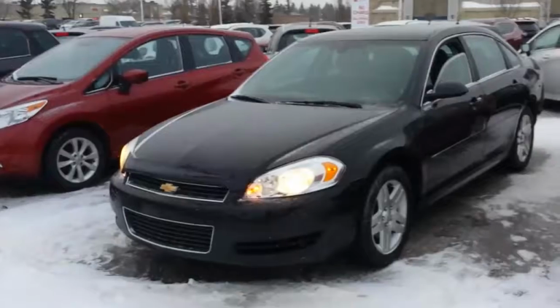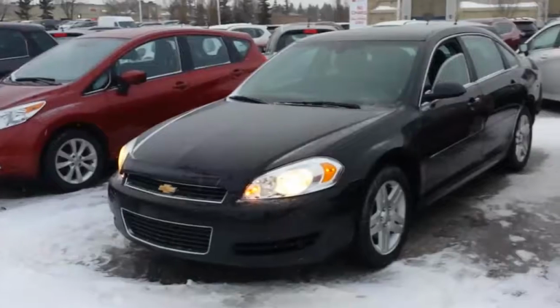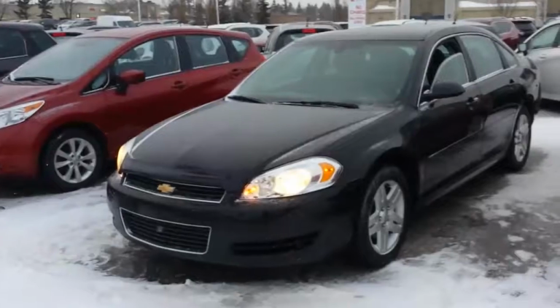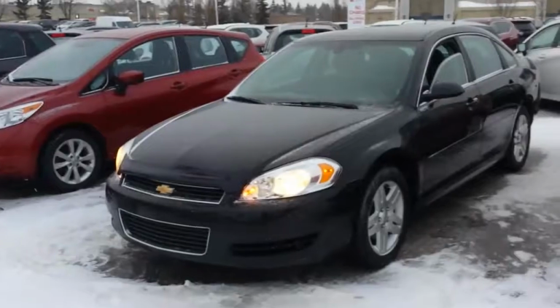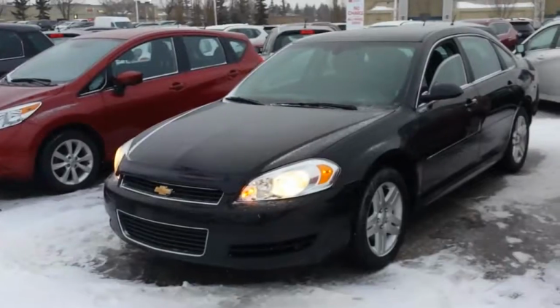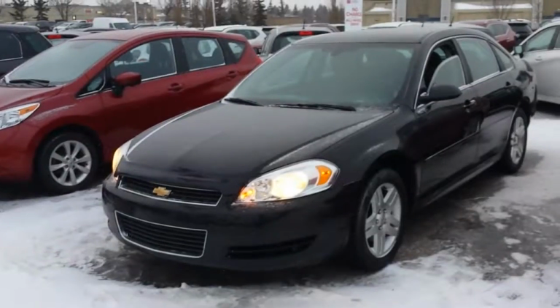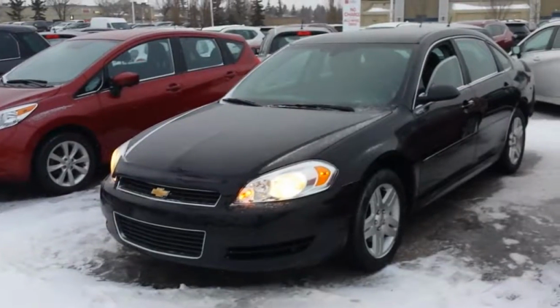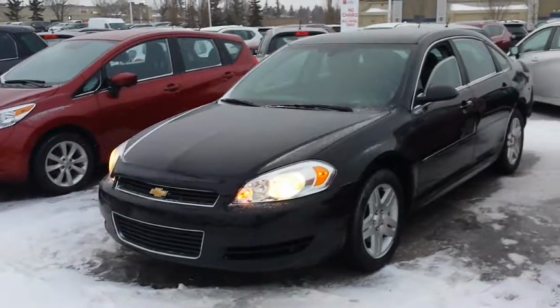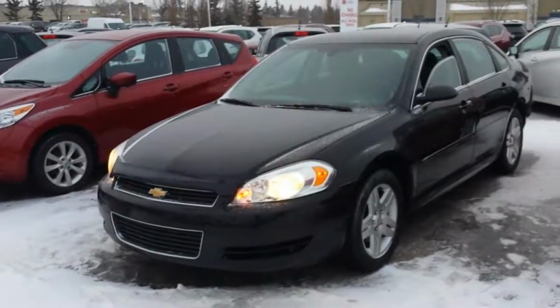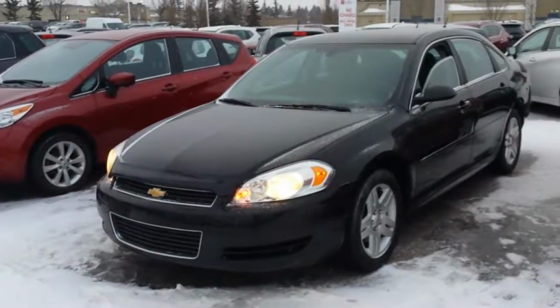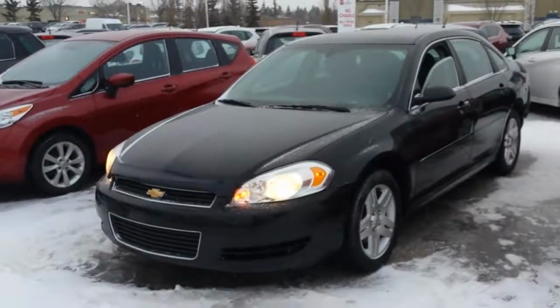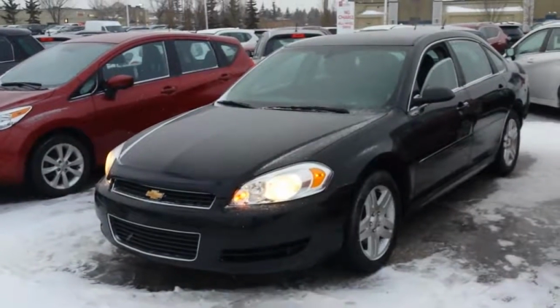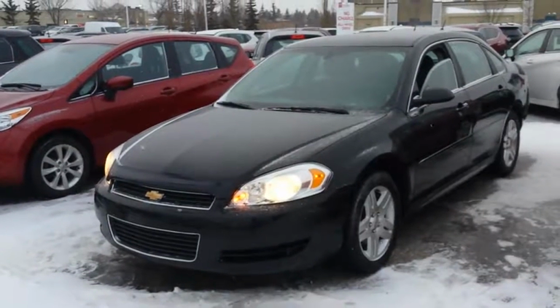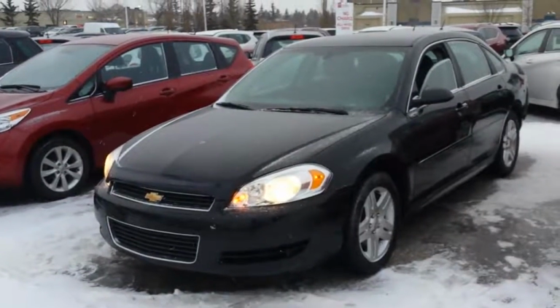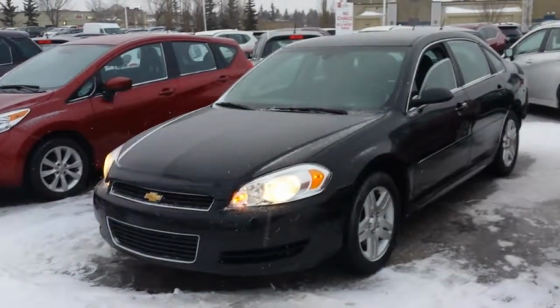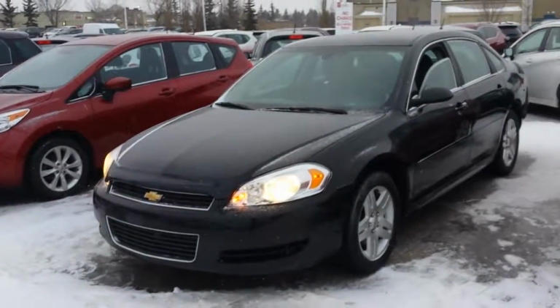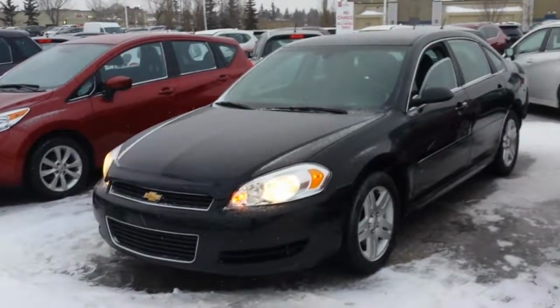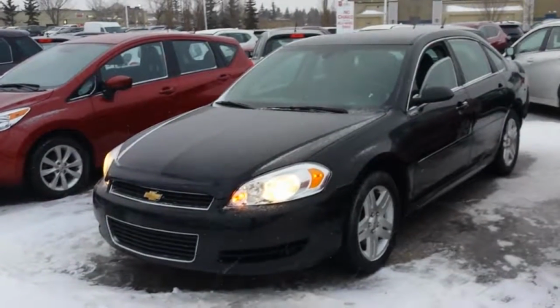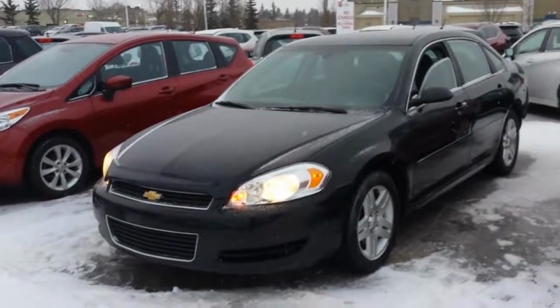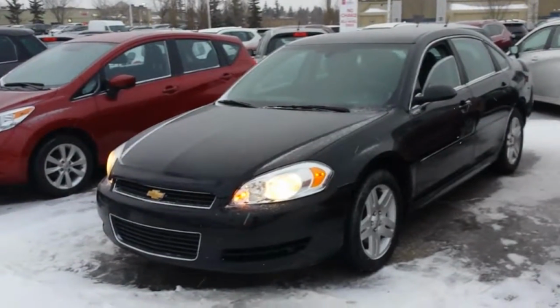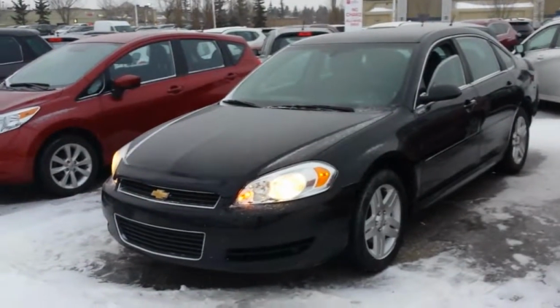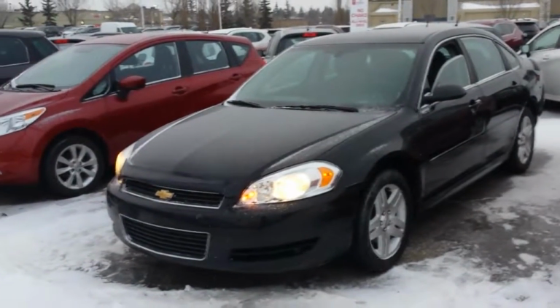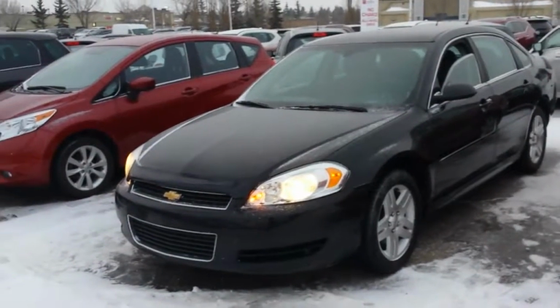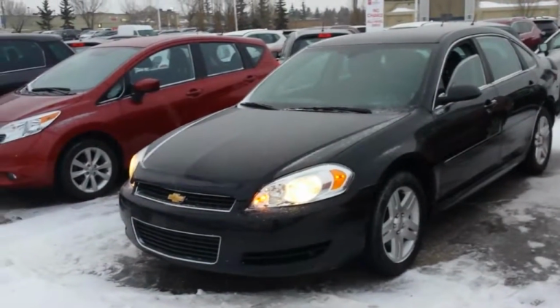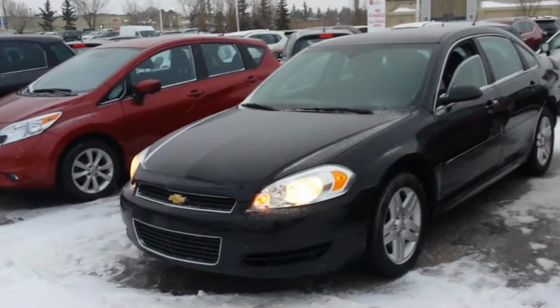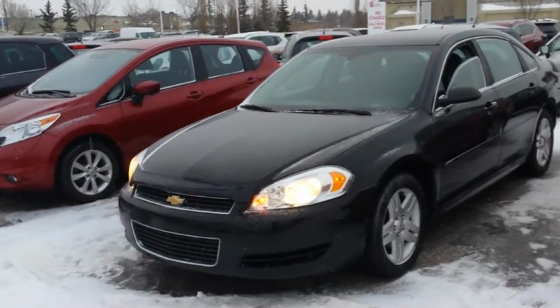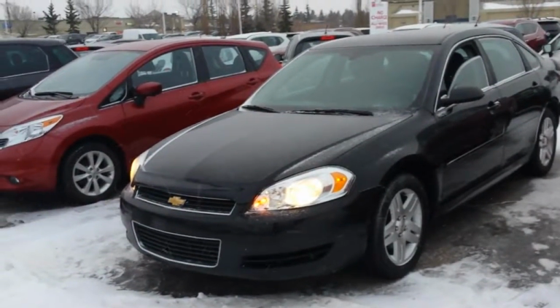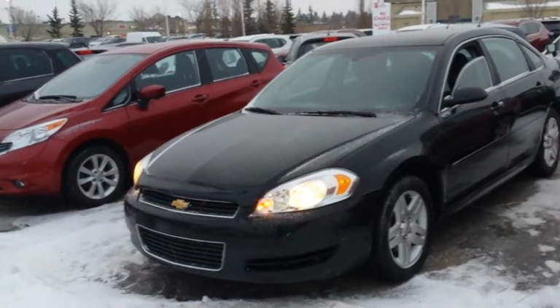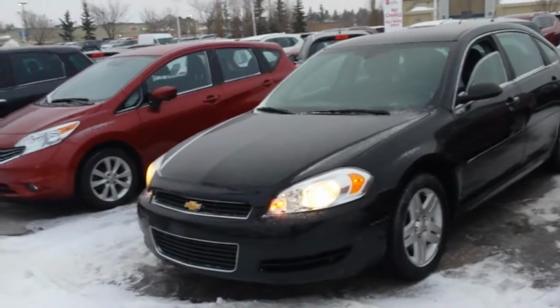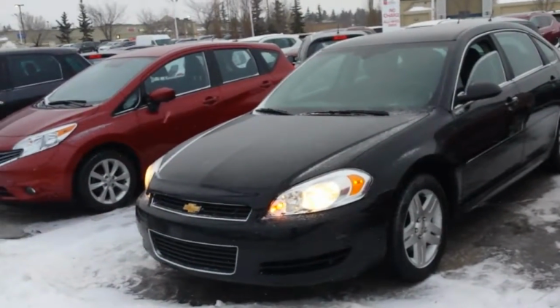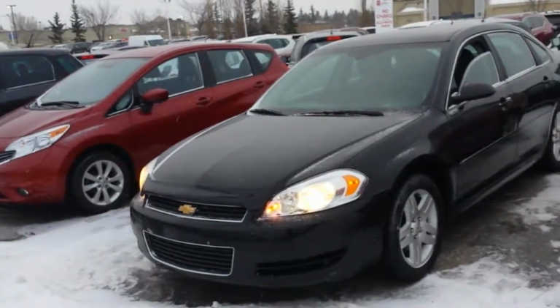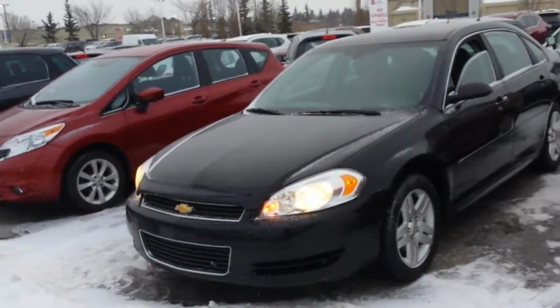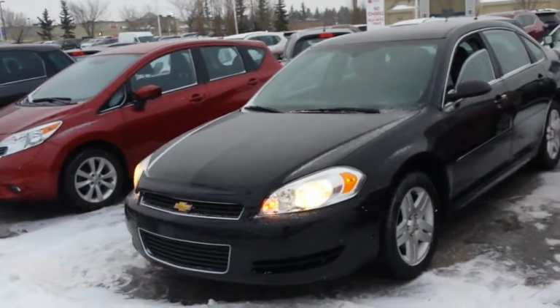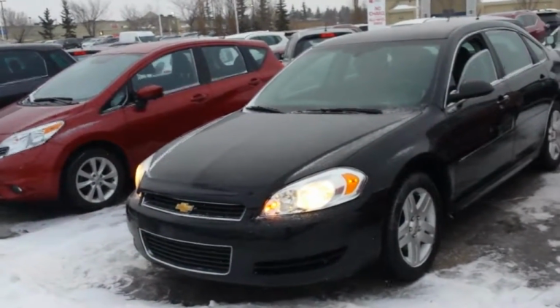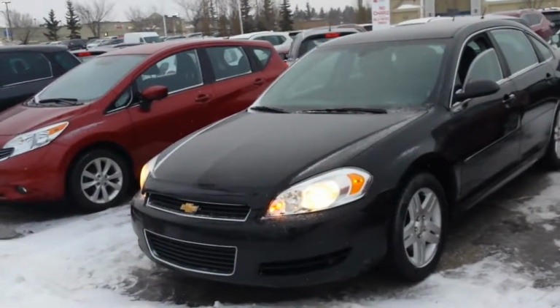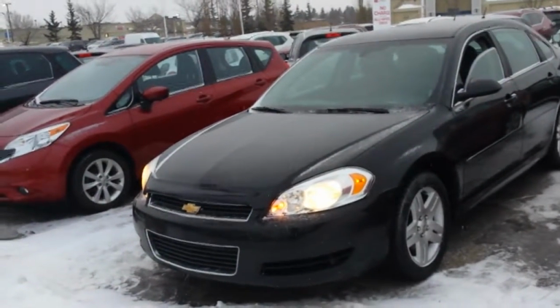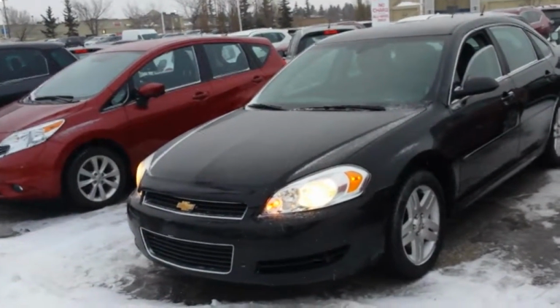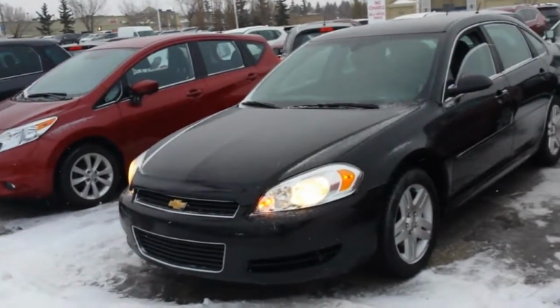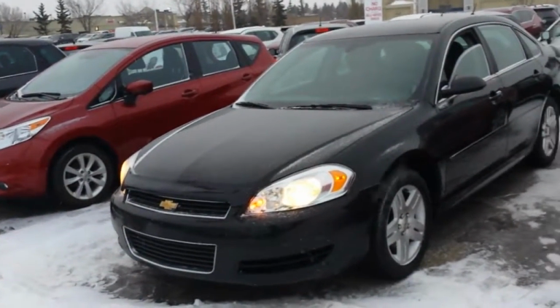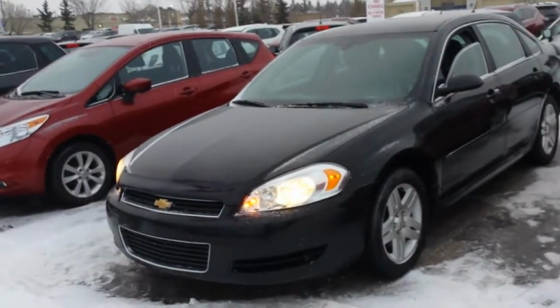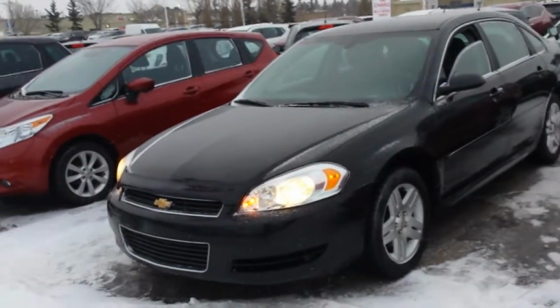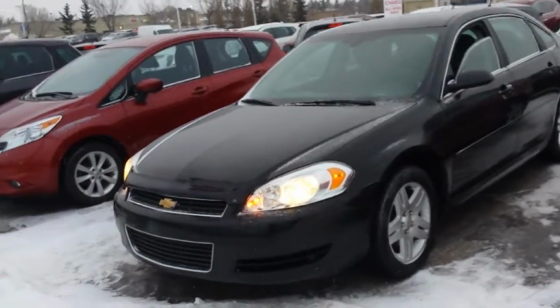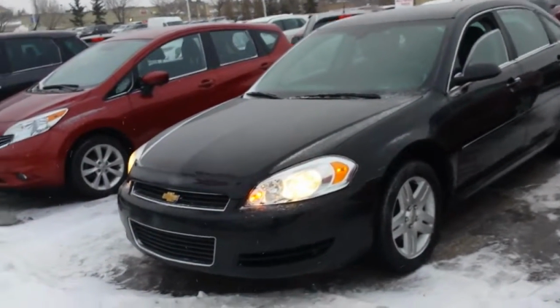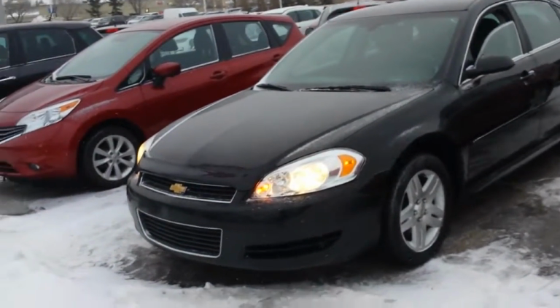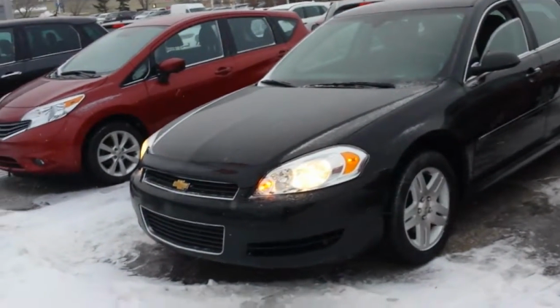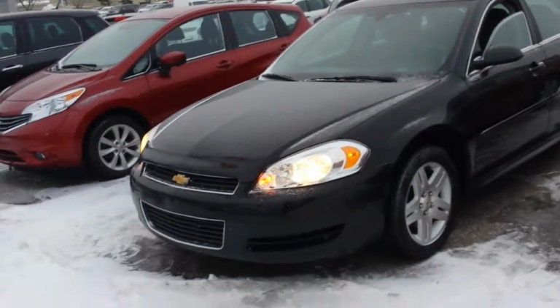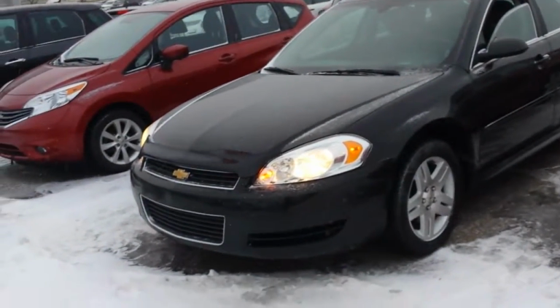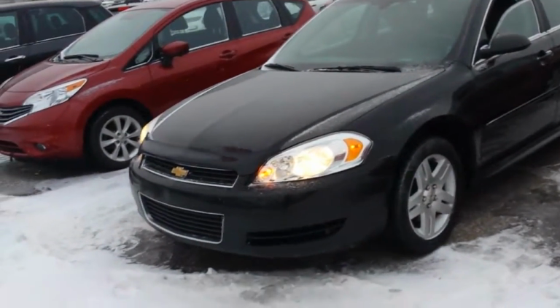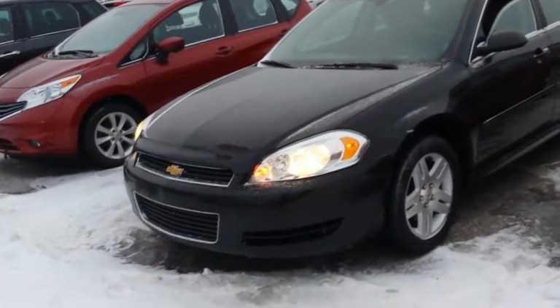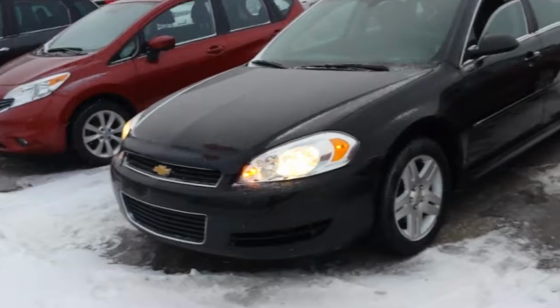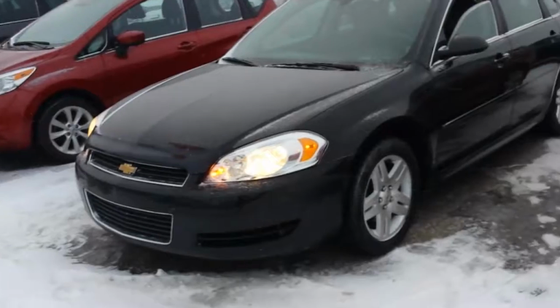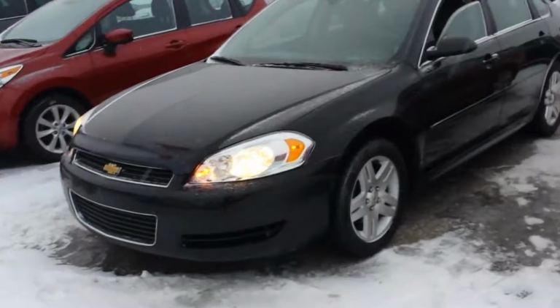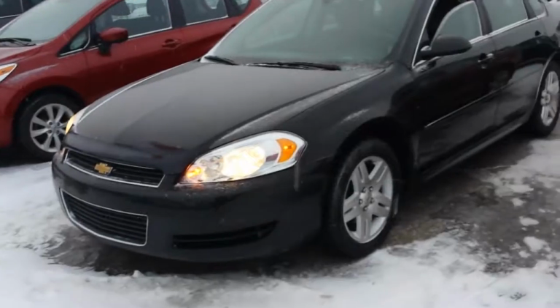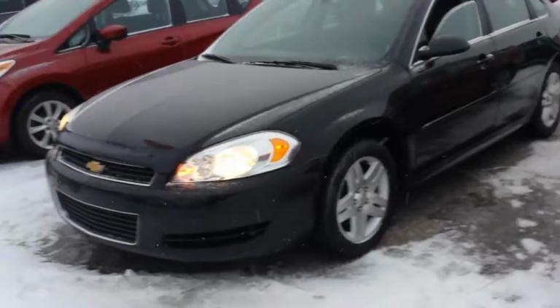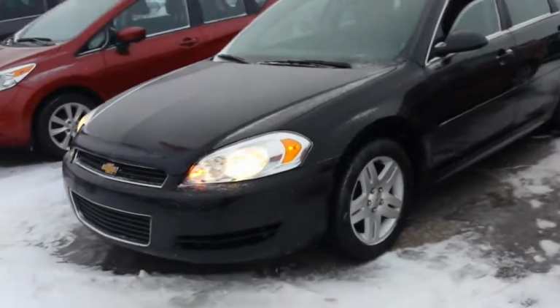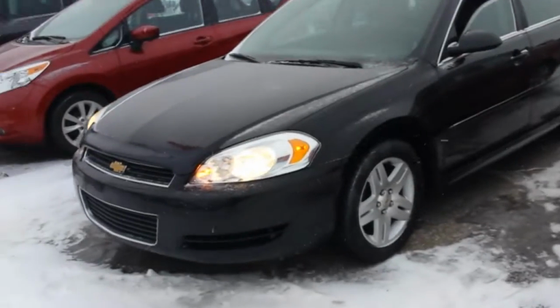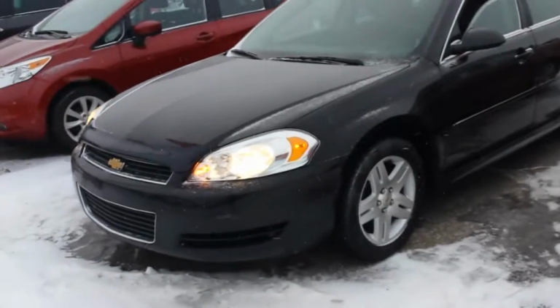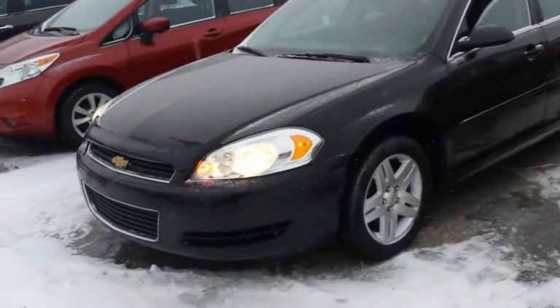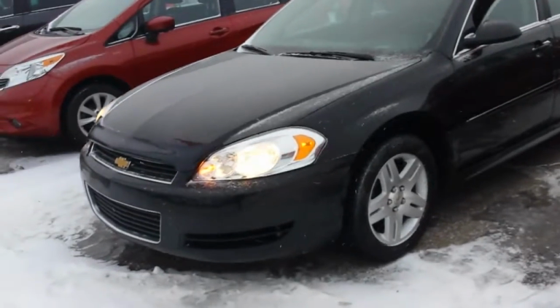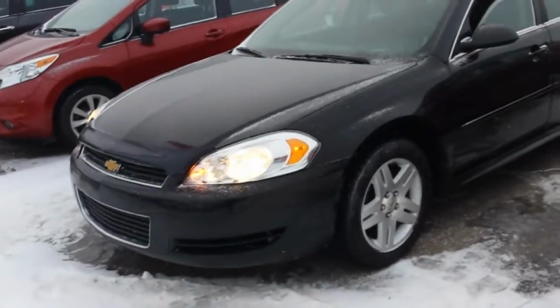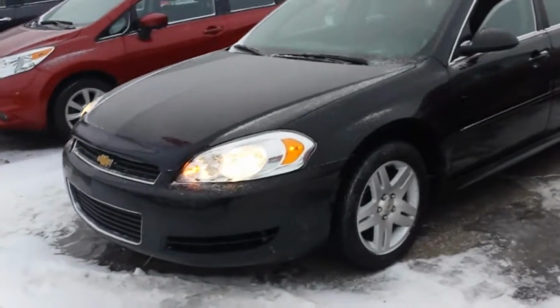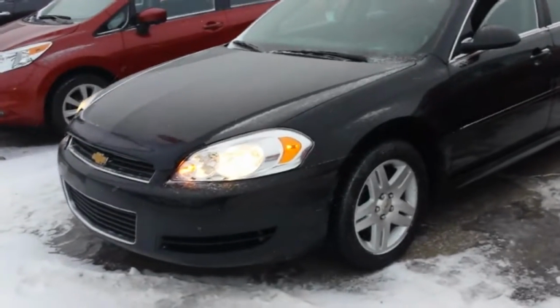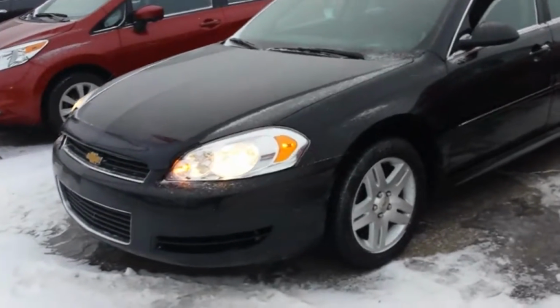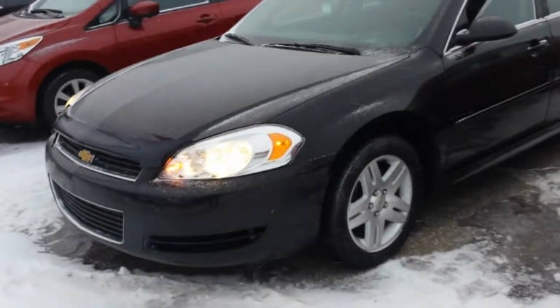Hi there, Mark here from Sherwood Nissan. This is the 2011 Chevy Impala that you inquired on.